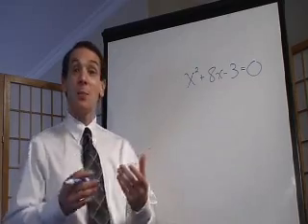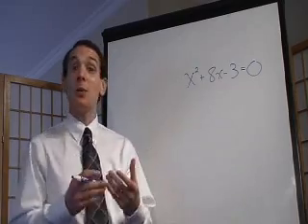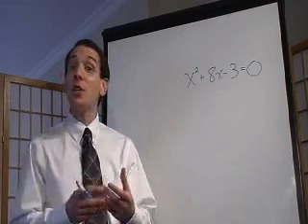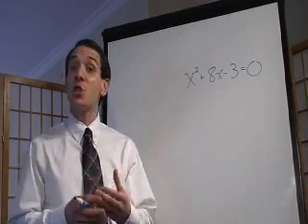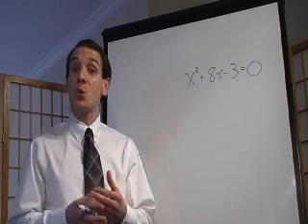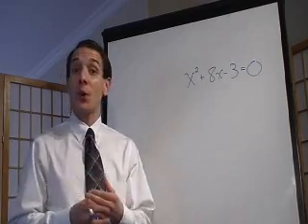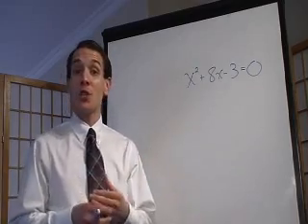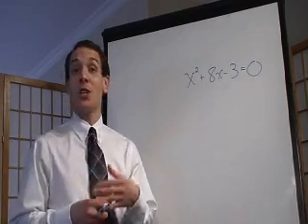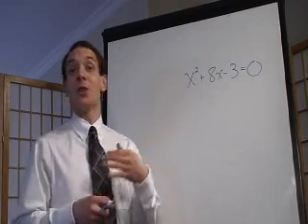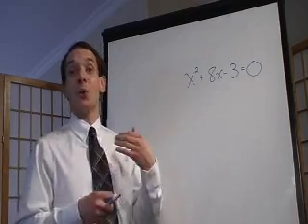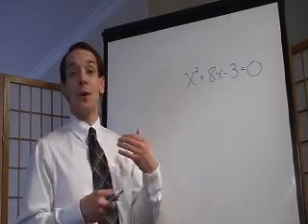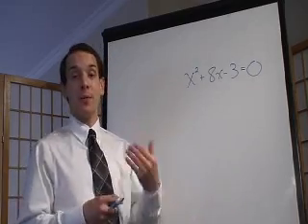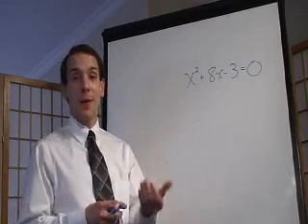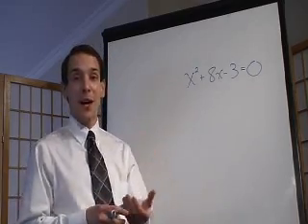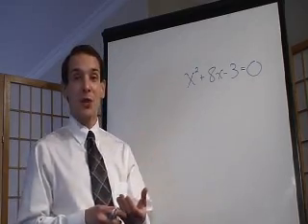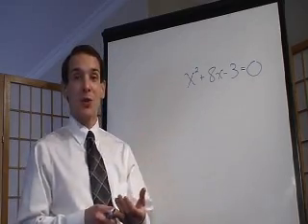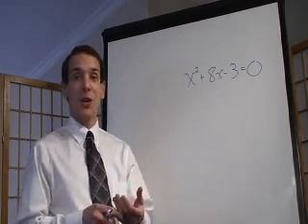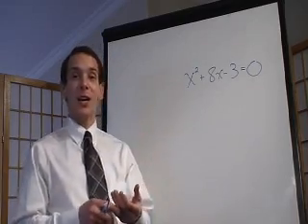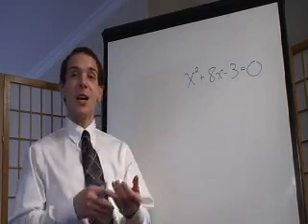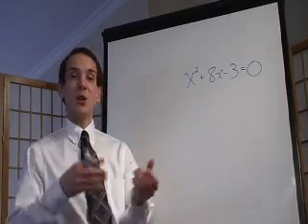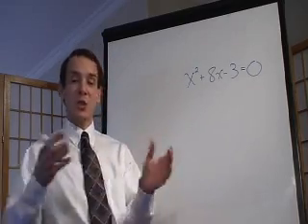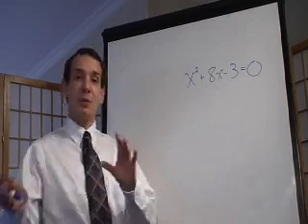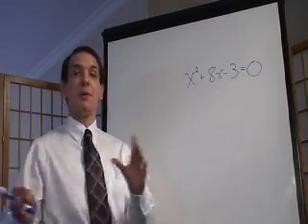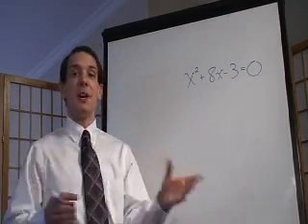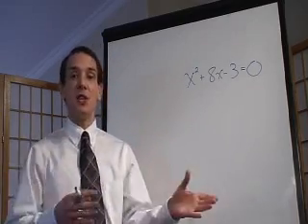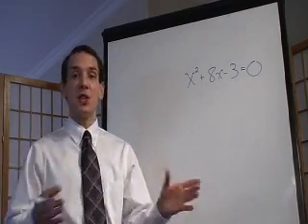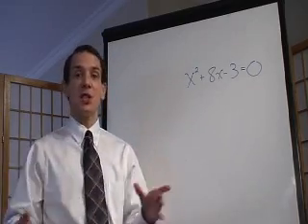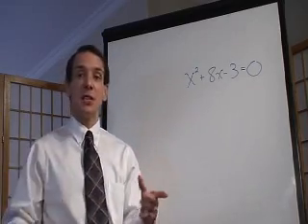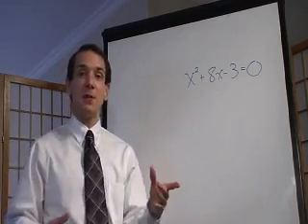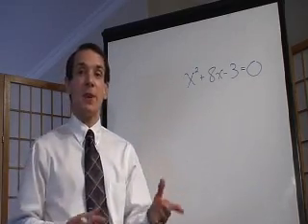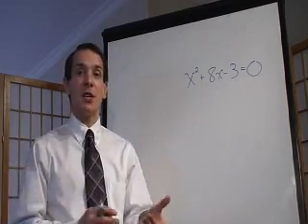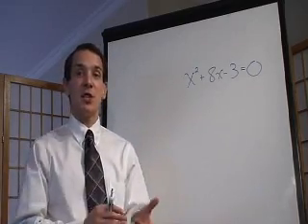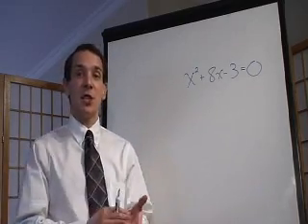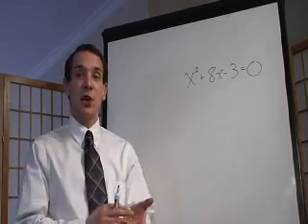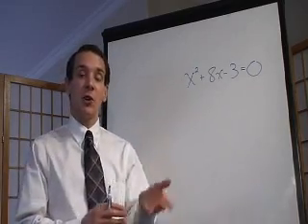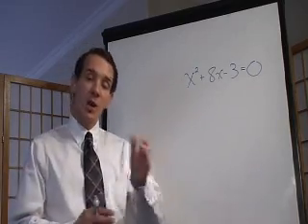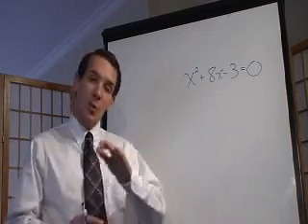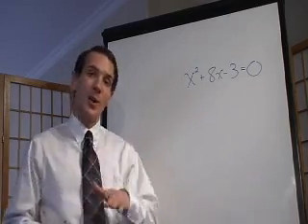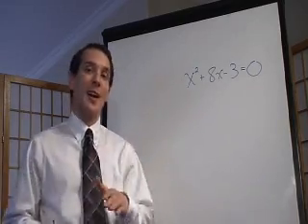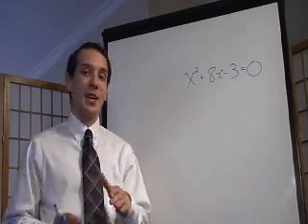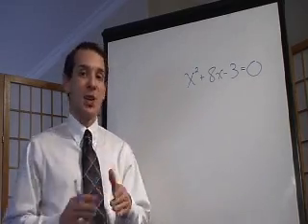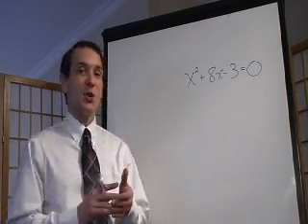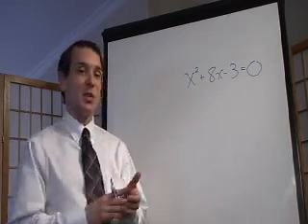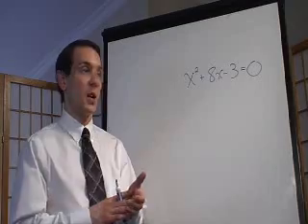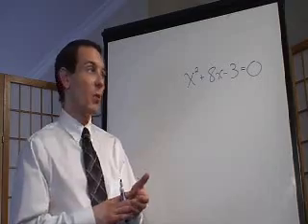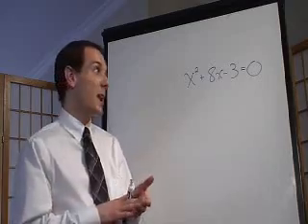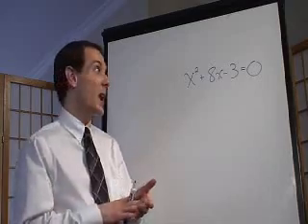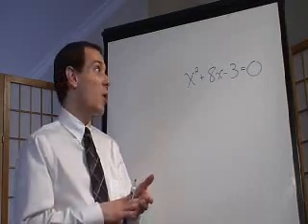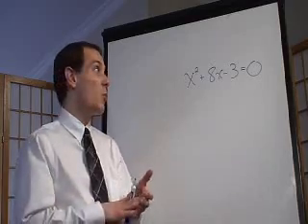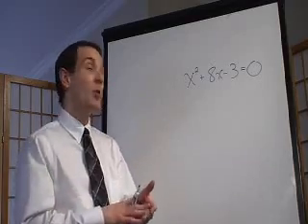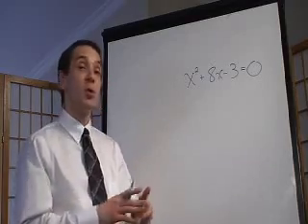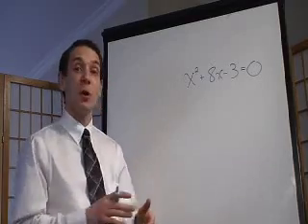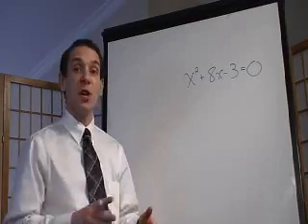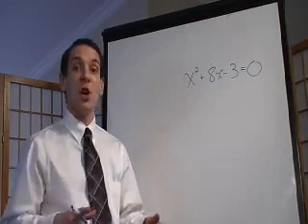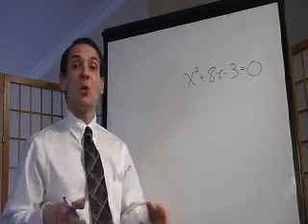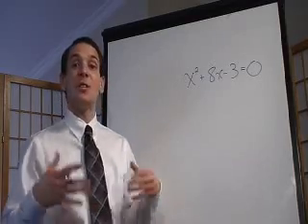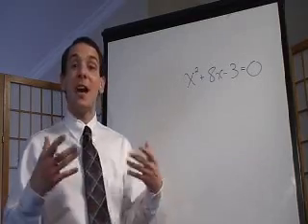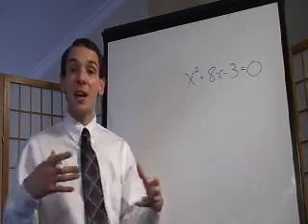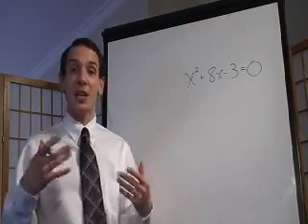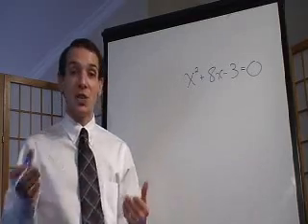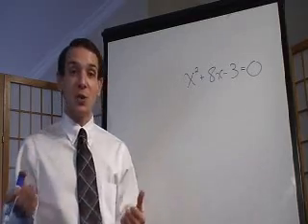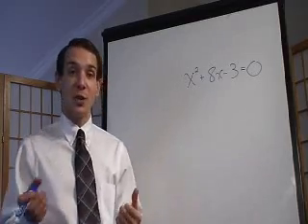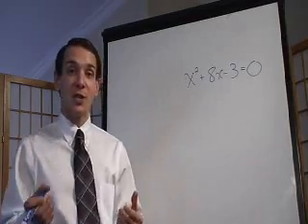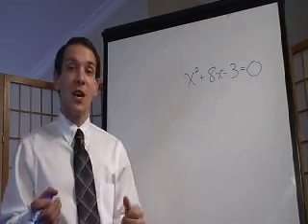Completing the square is another way of factoring. There are some advantages and disadvantages, but we're not going to go into that right now. What we want to know is how do you do it.